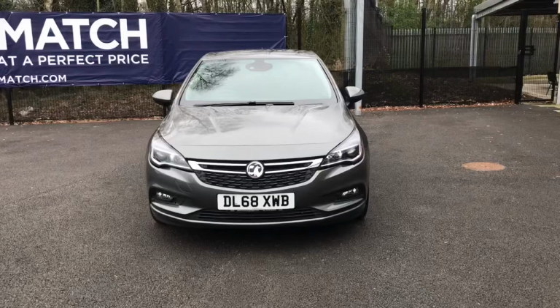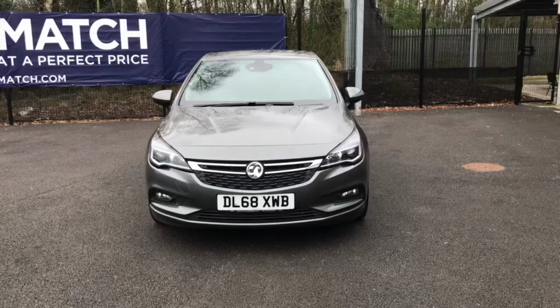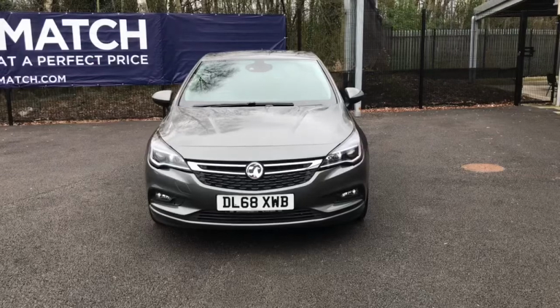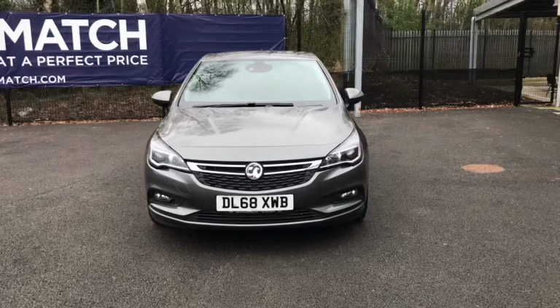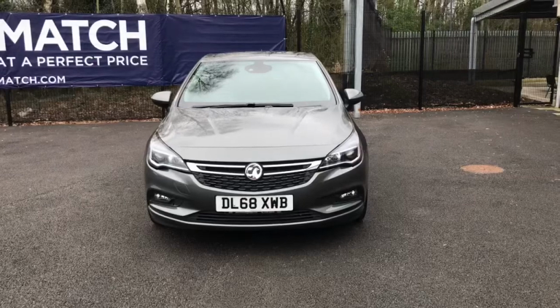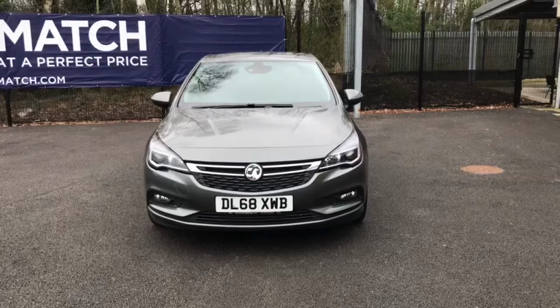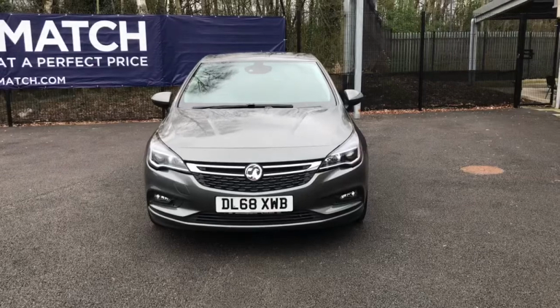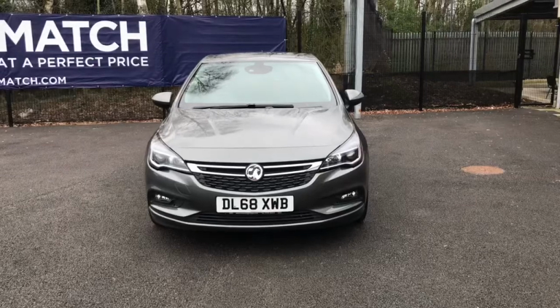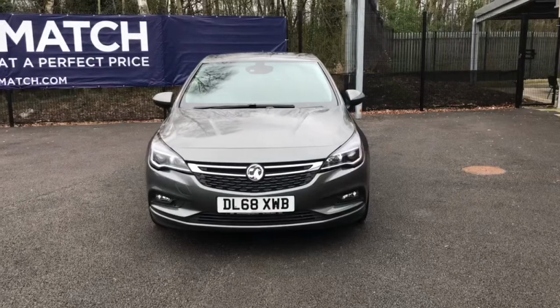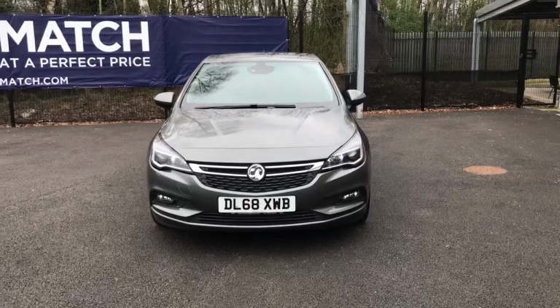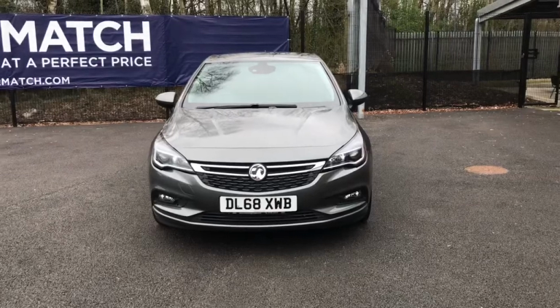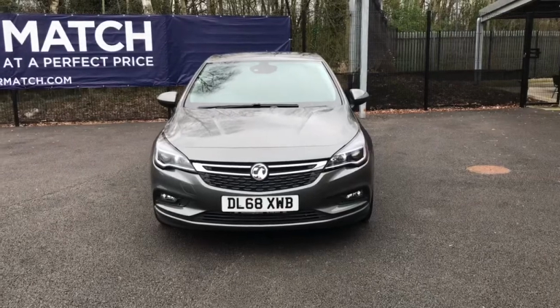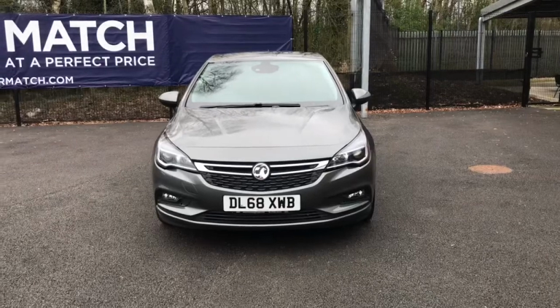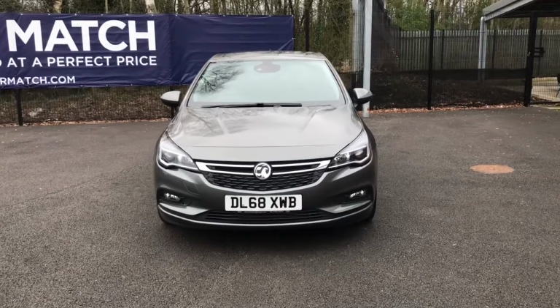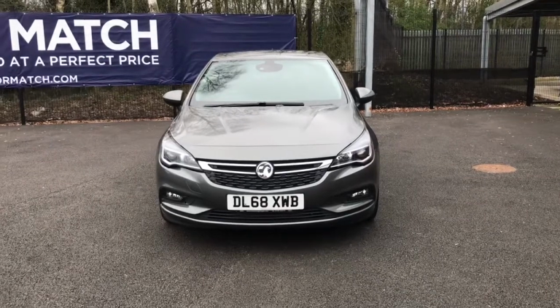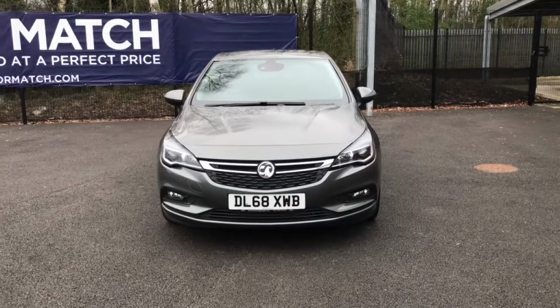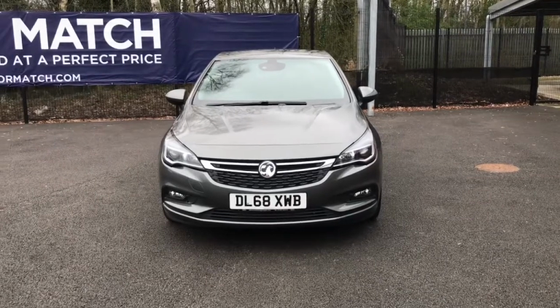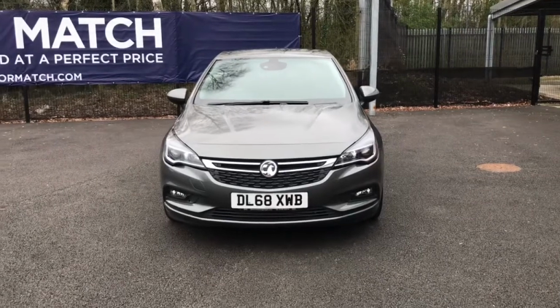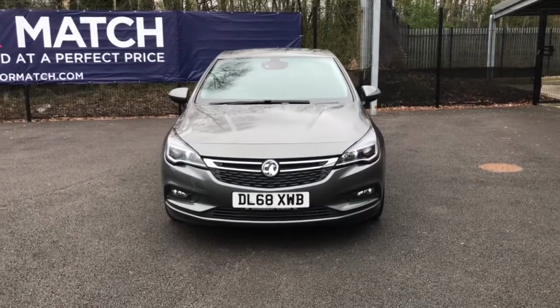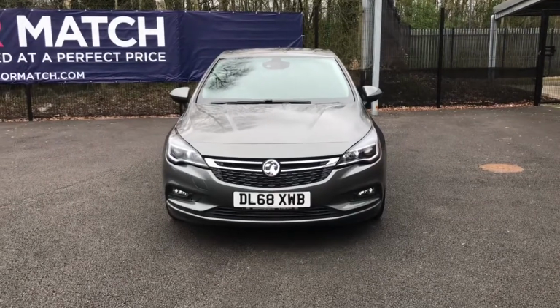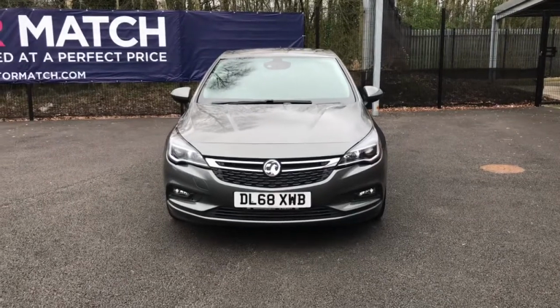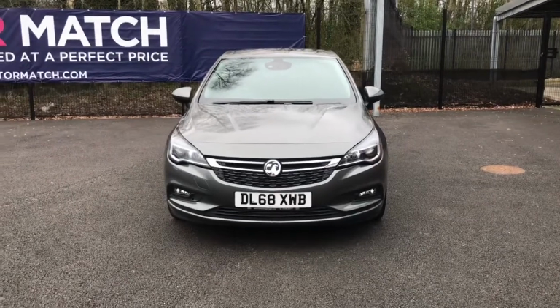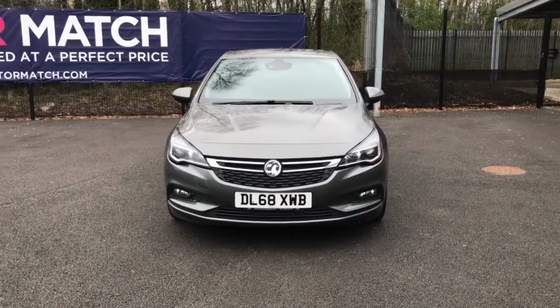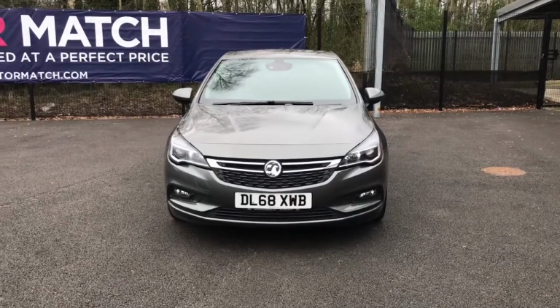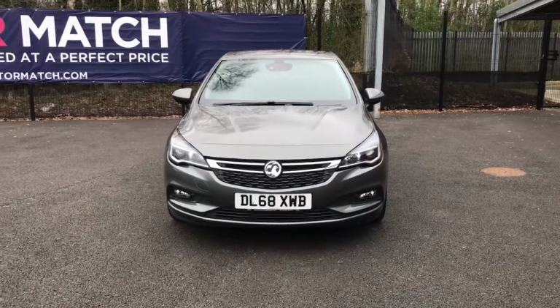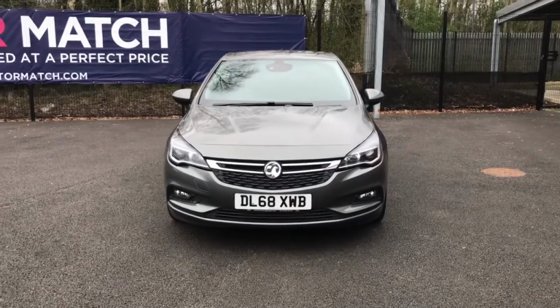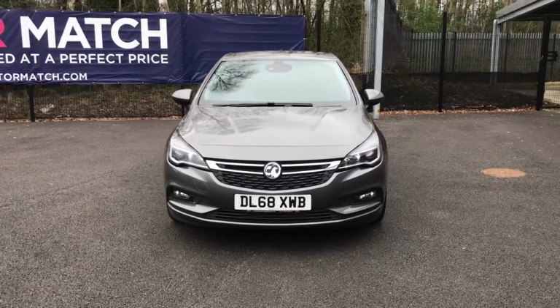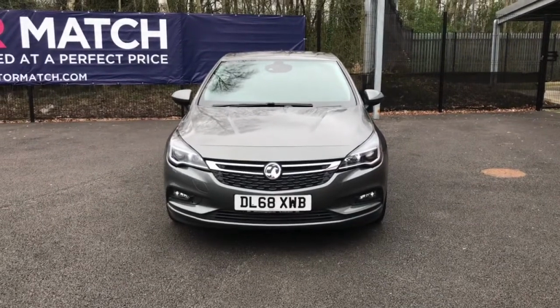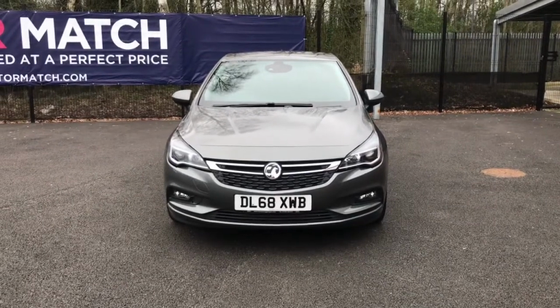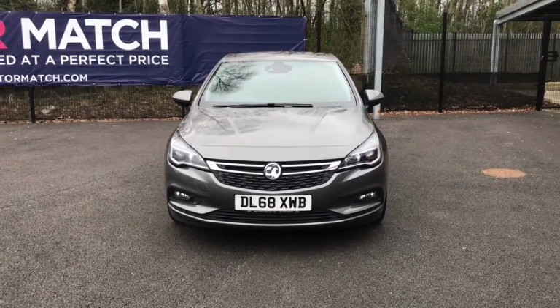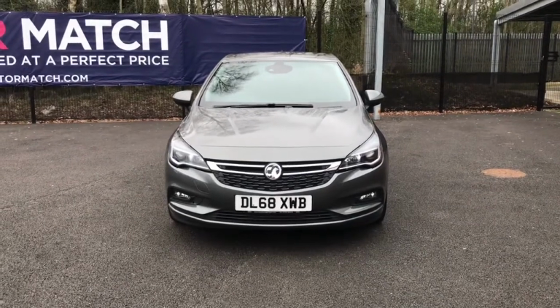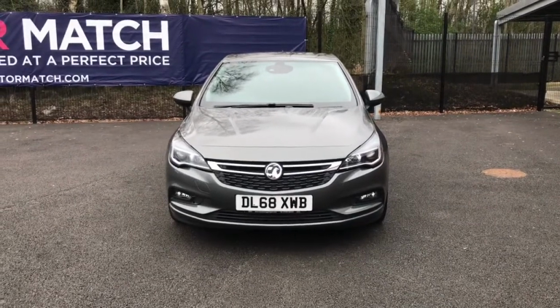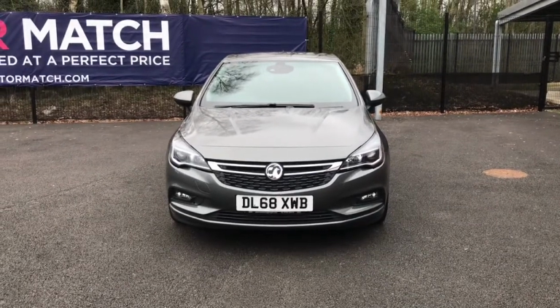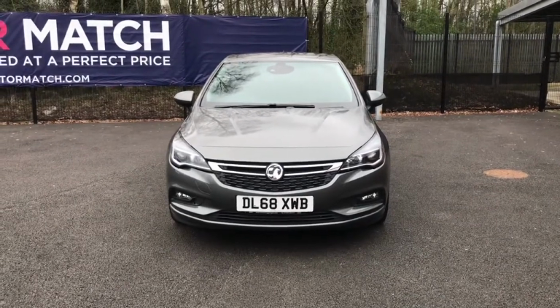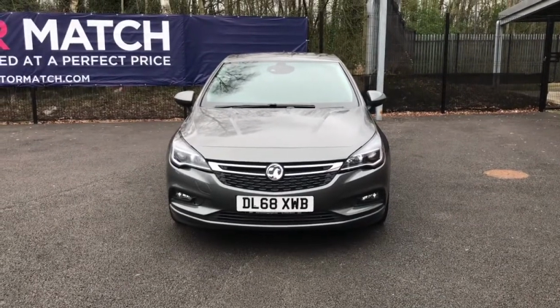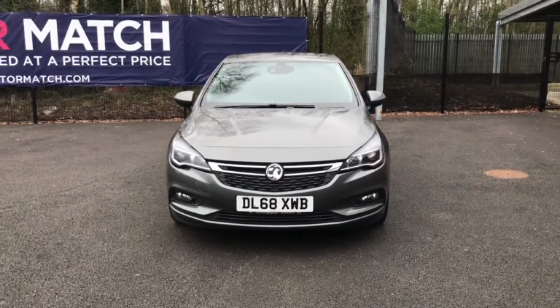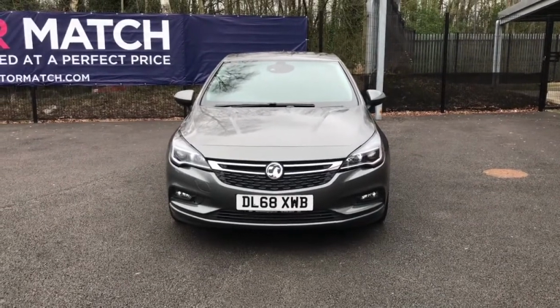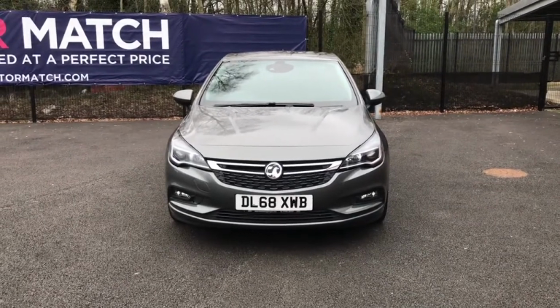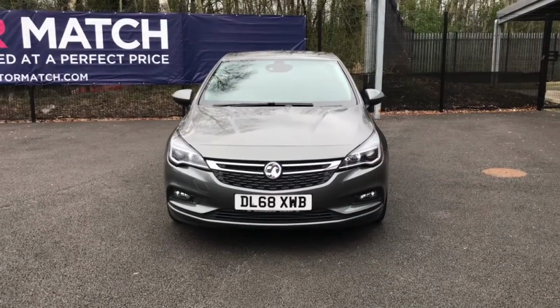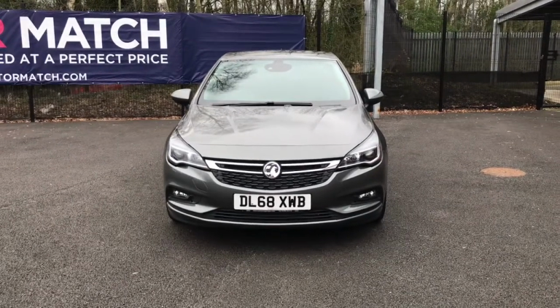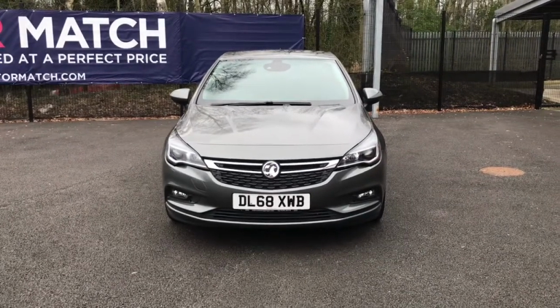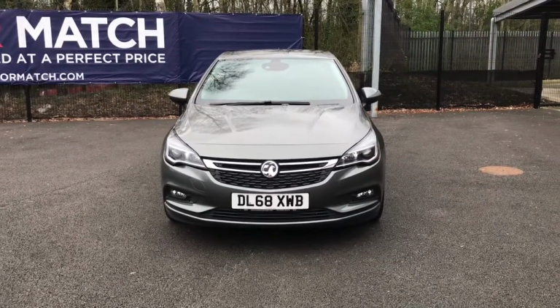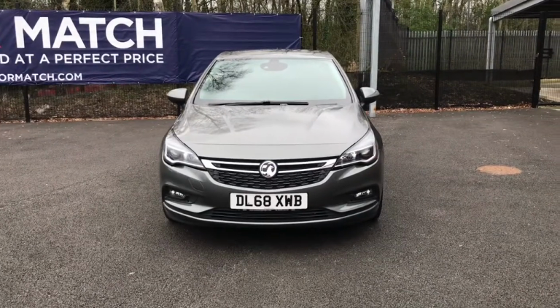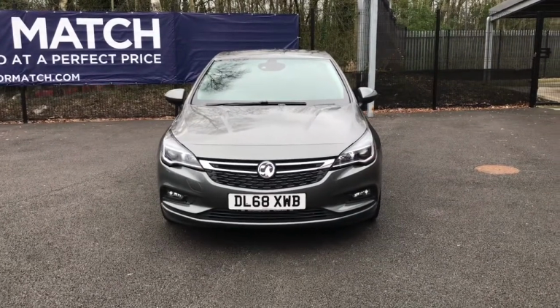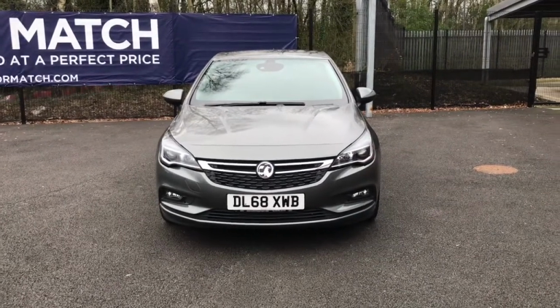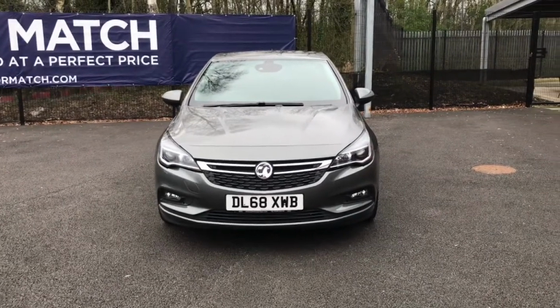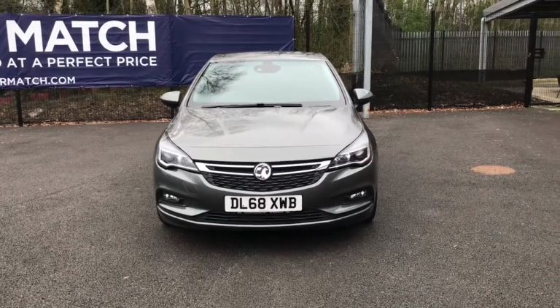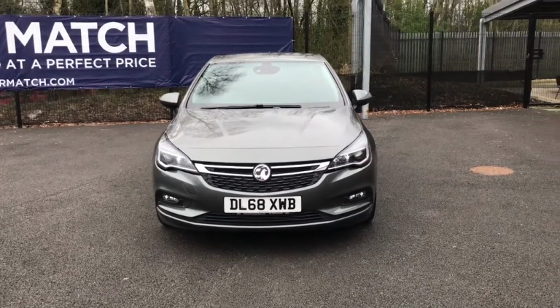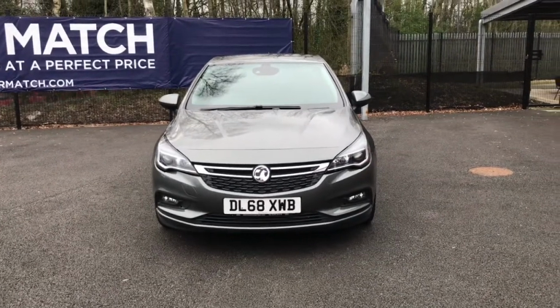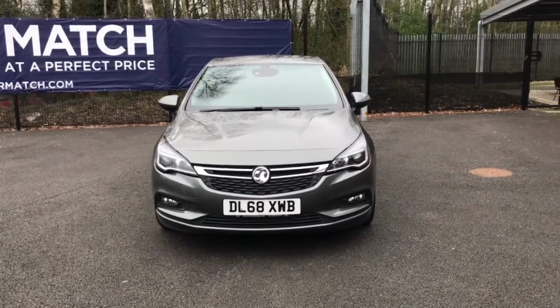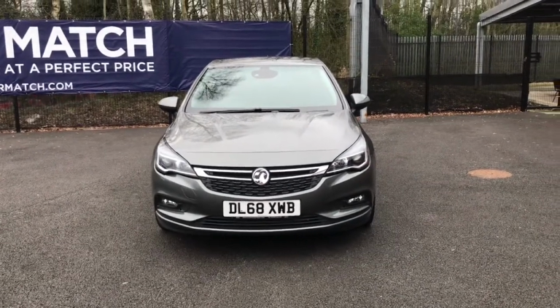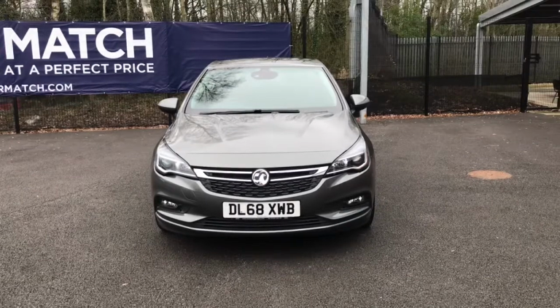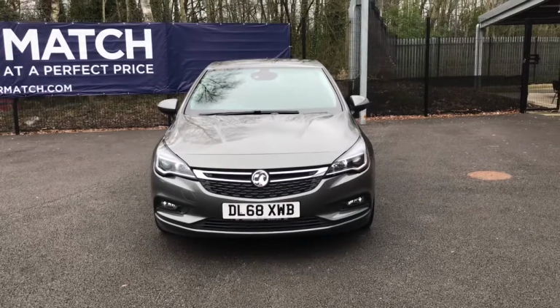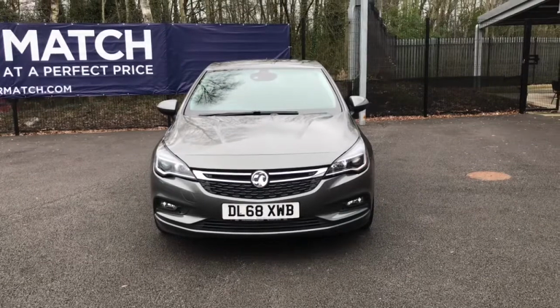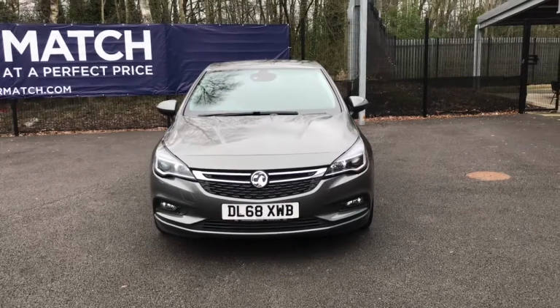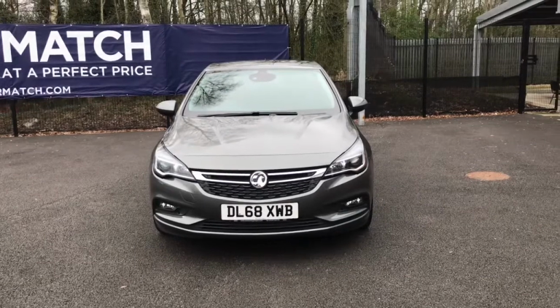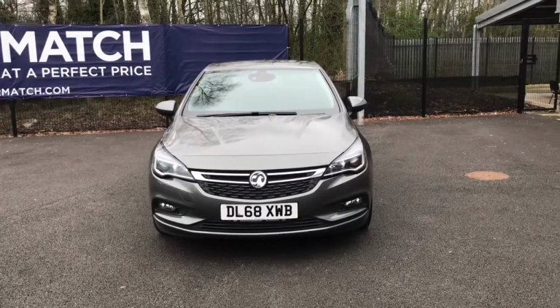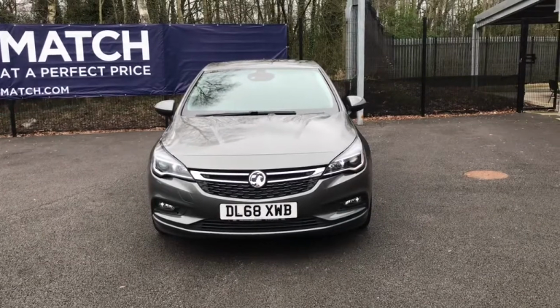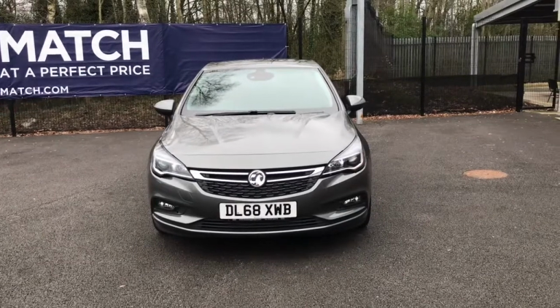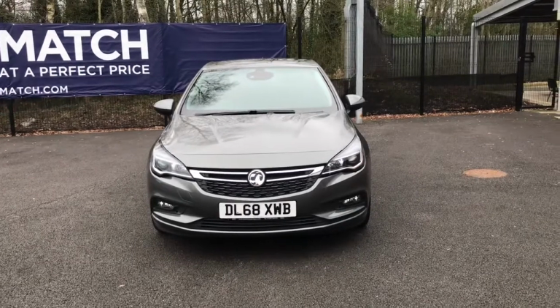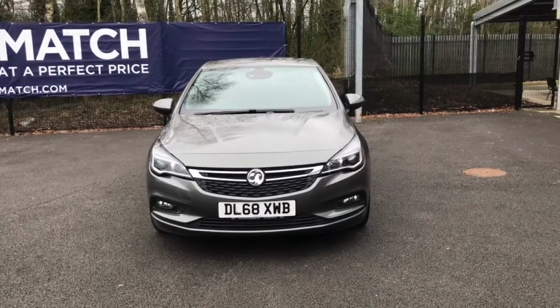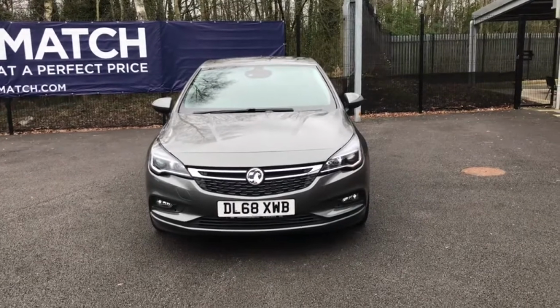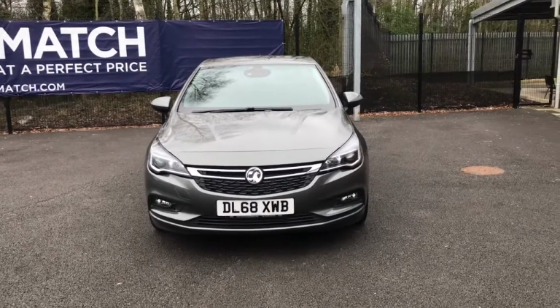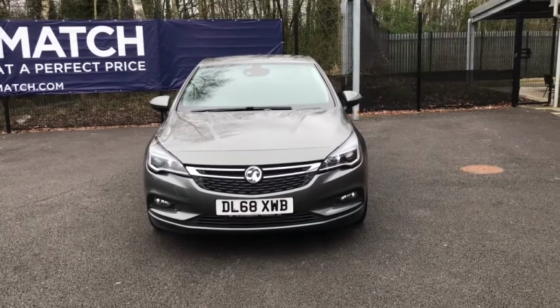Hello and welcome to Motor Match Bolton. Today we've got this Vauxhall Astra Turbo Ecotec for you.